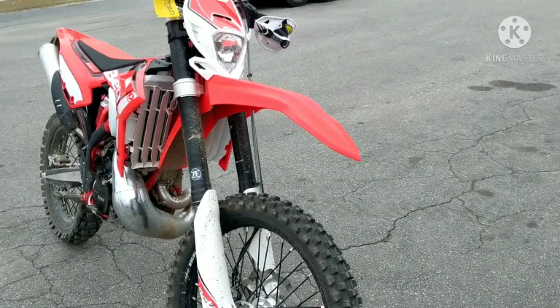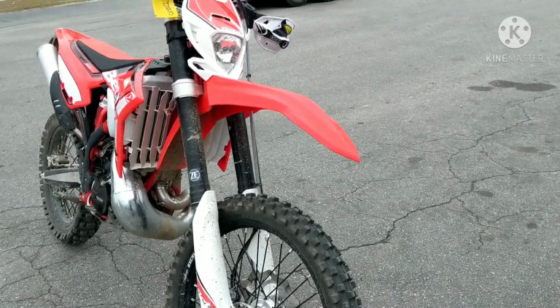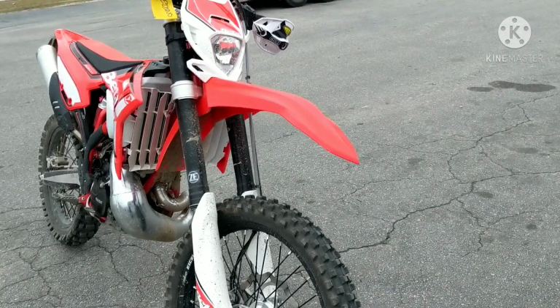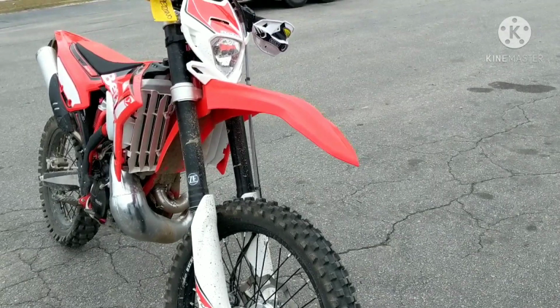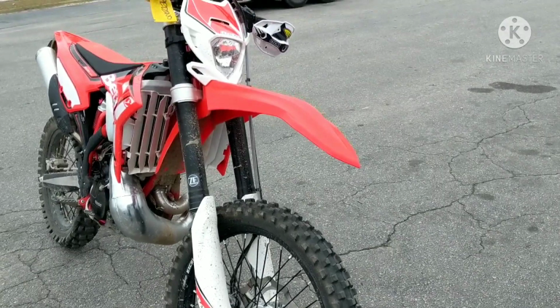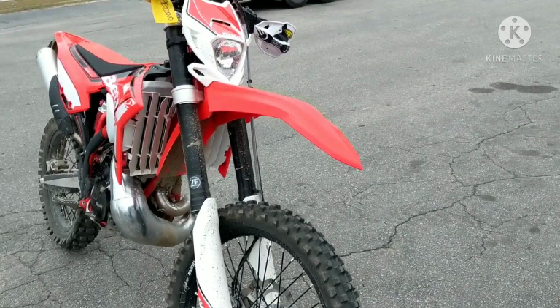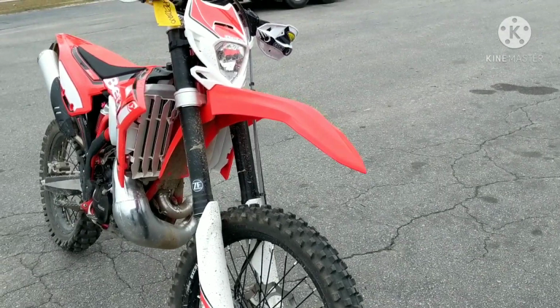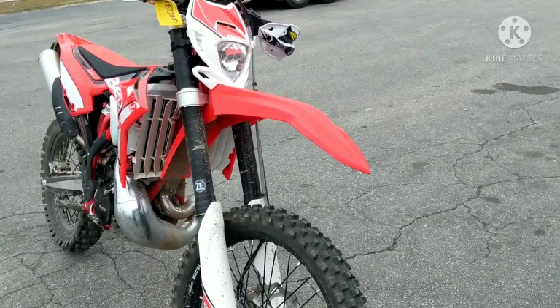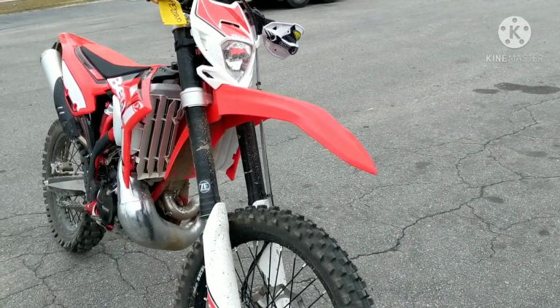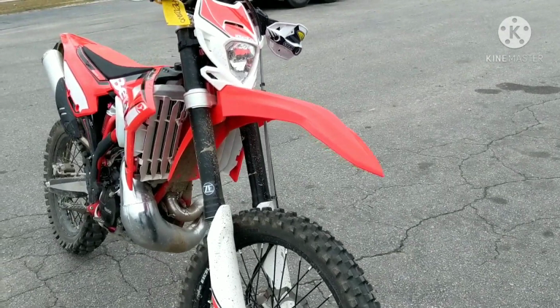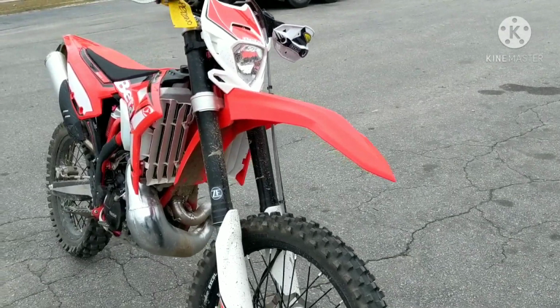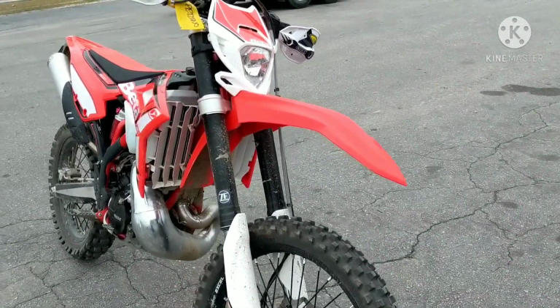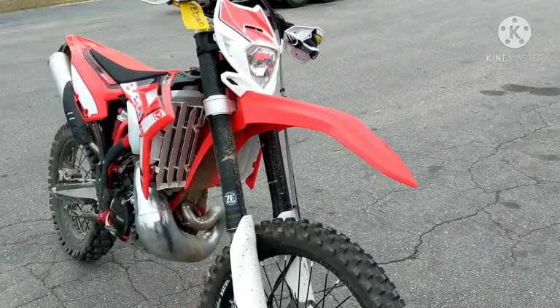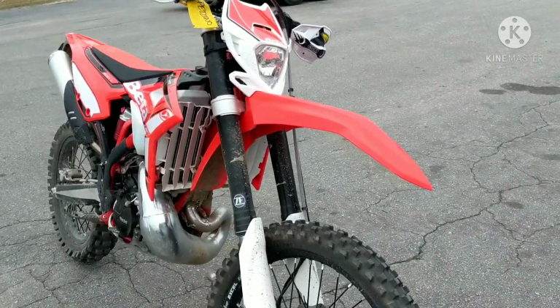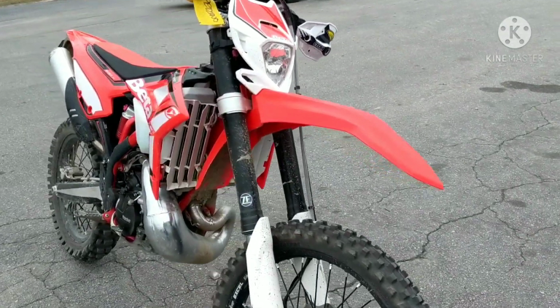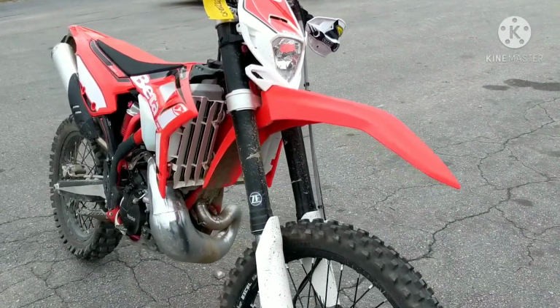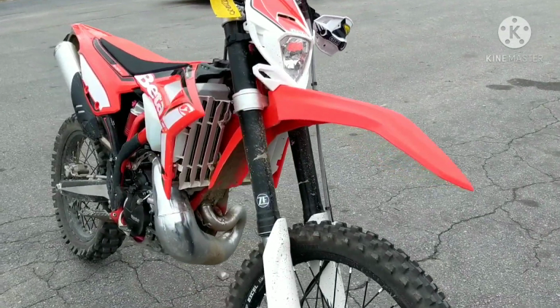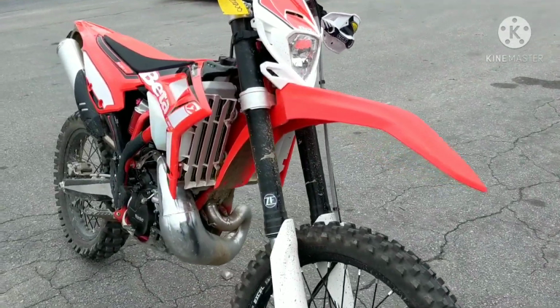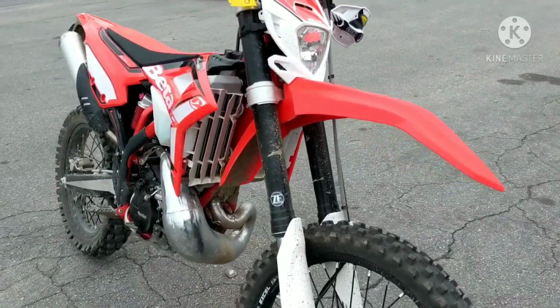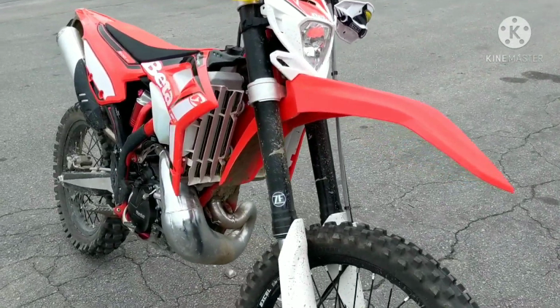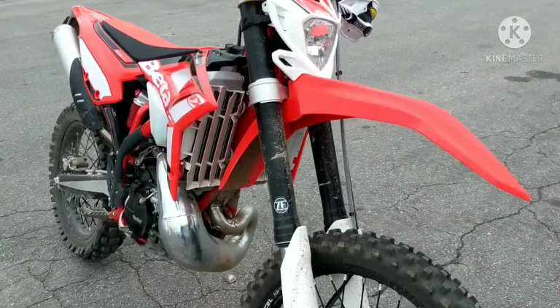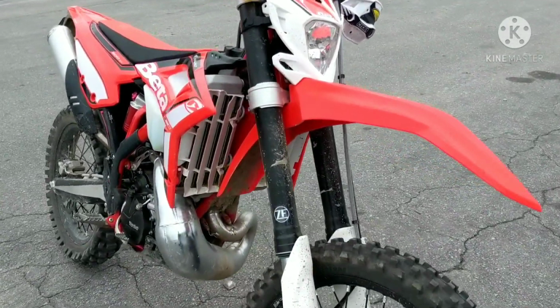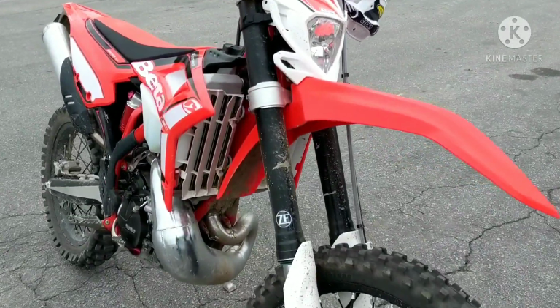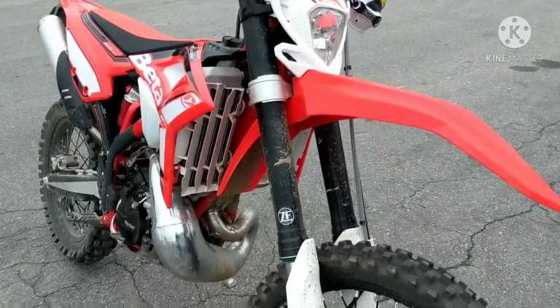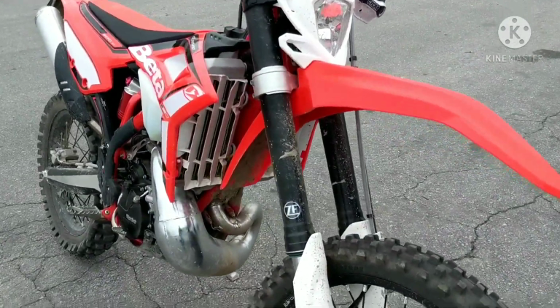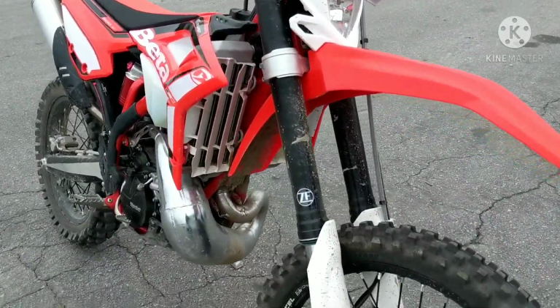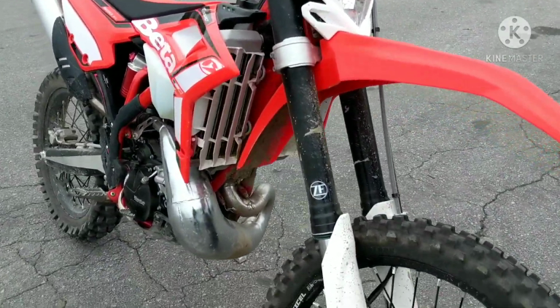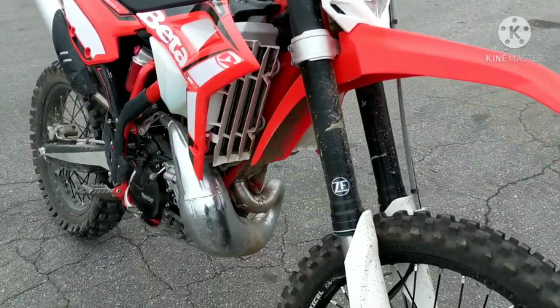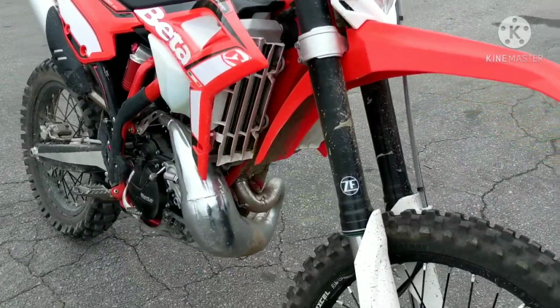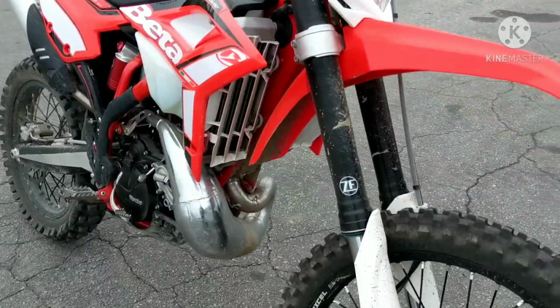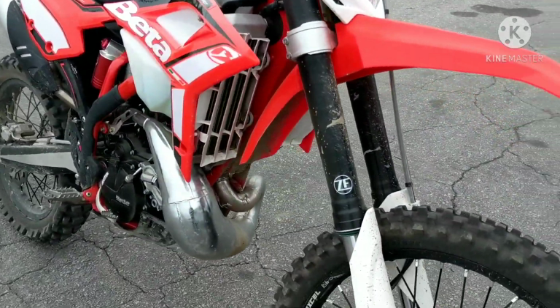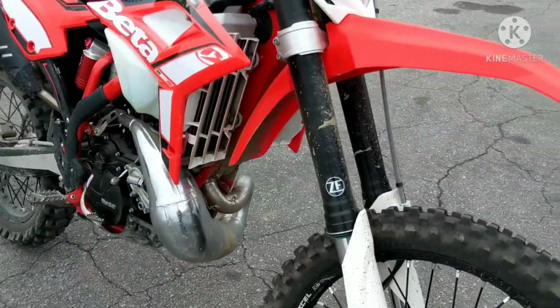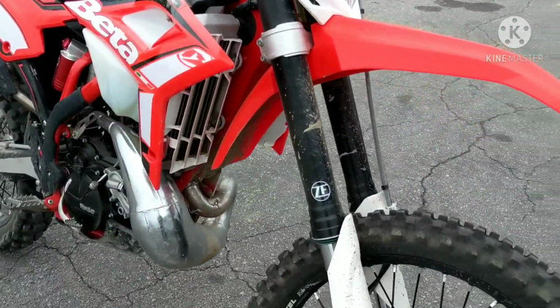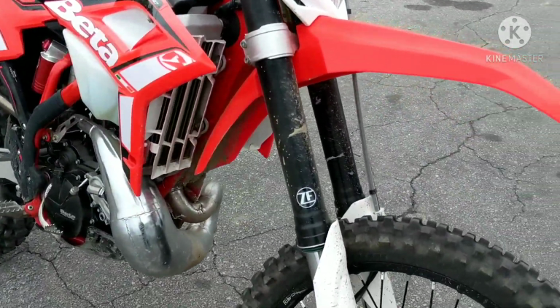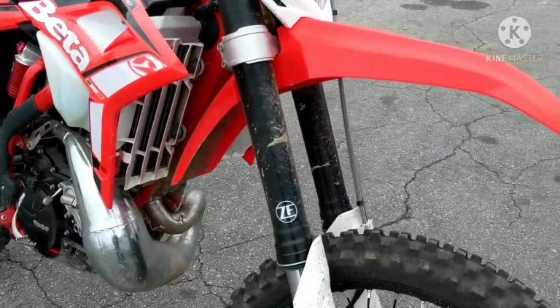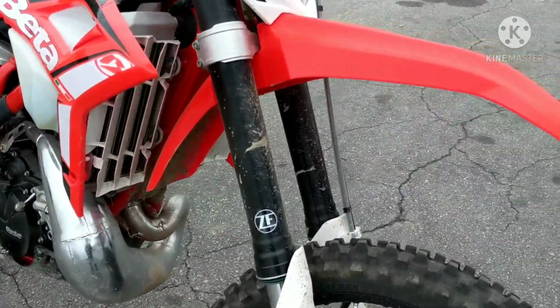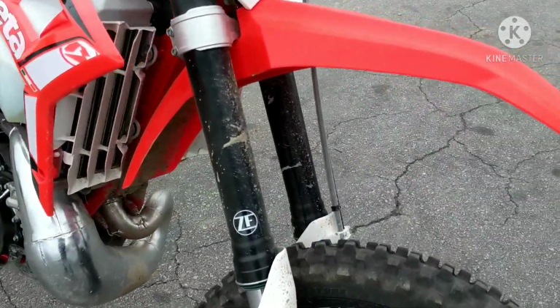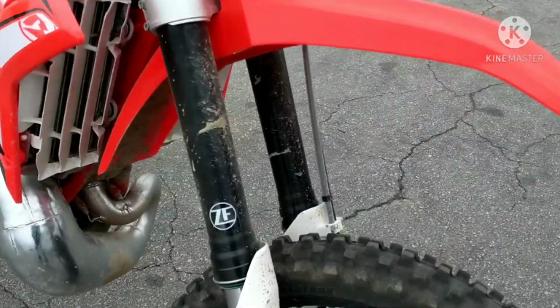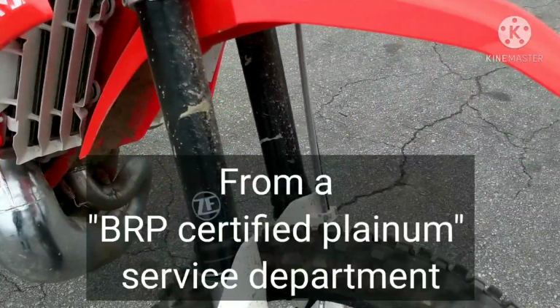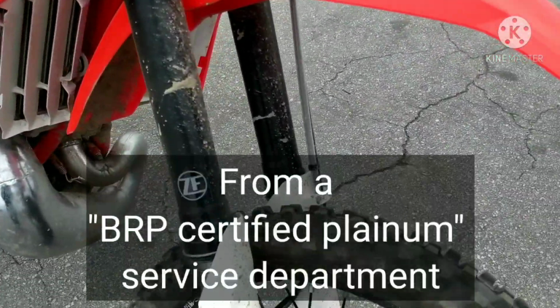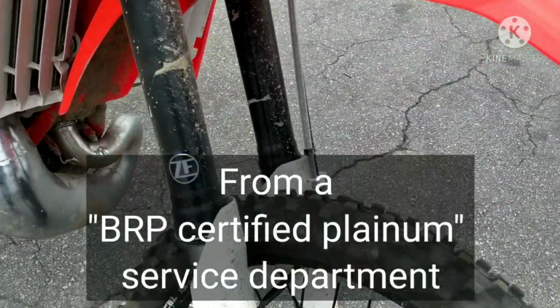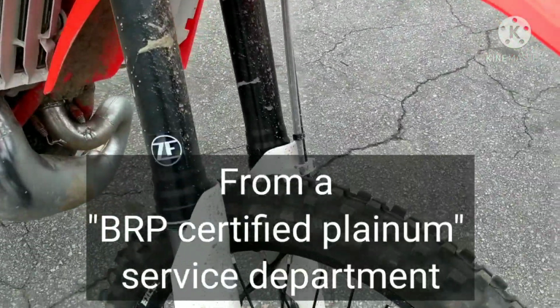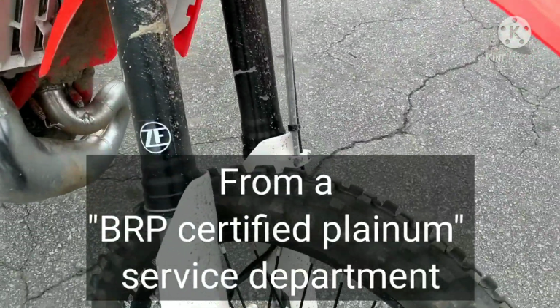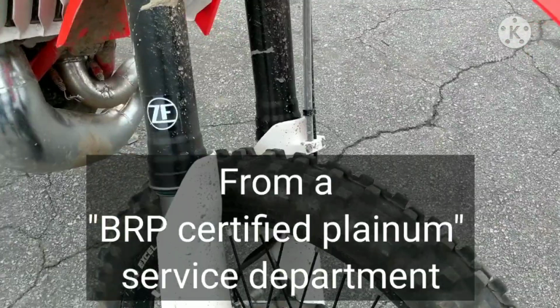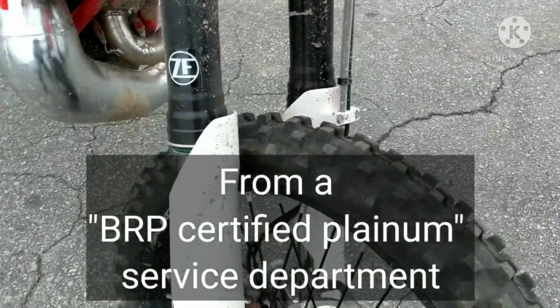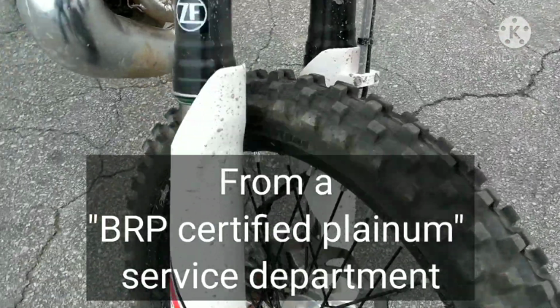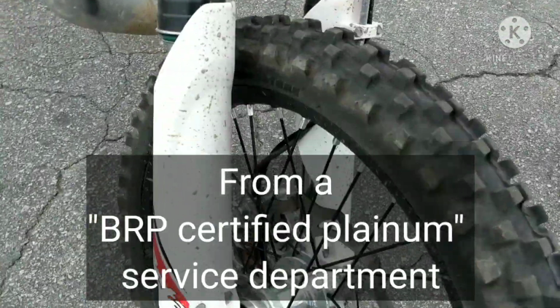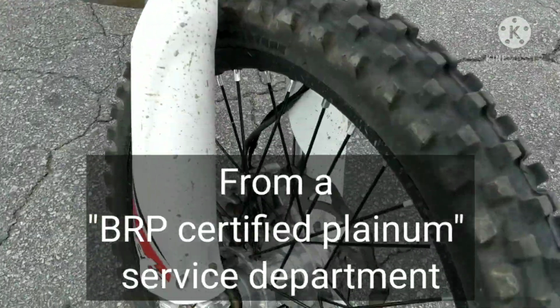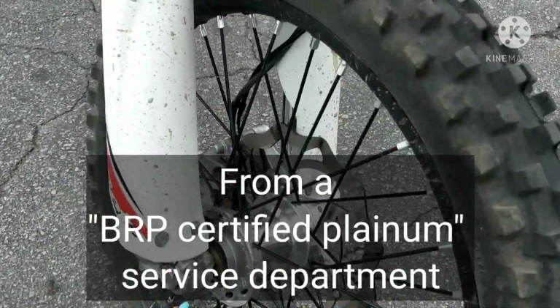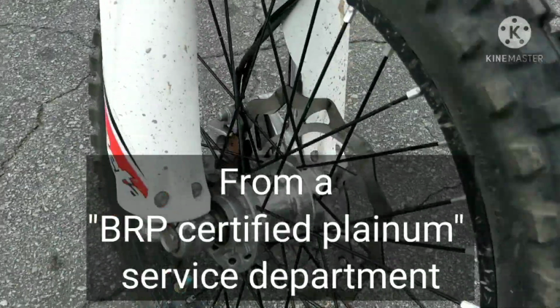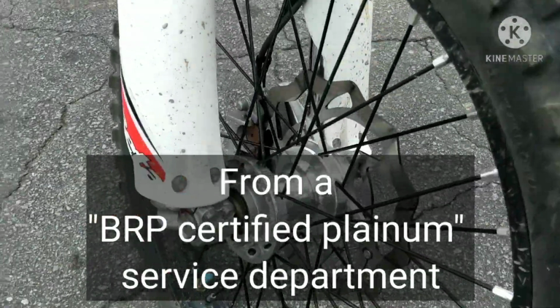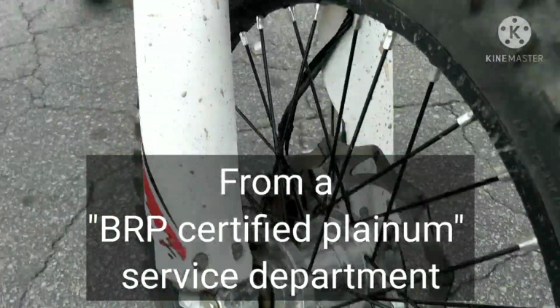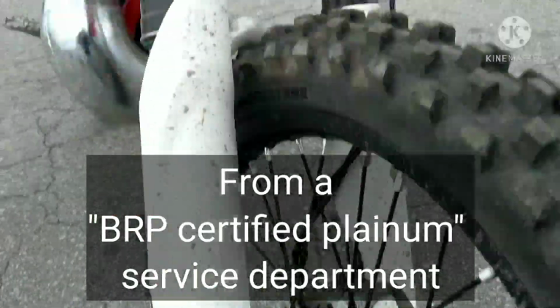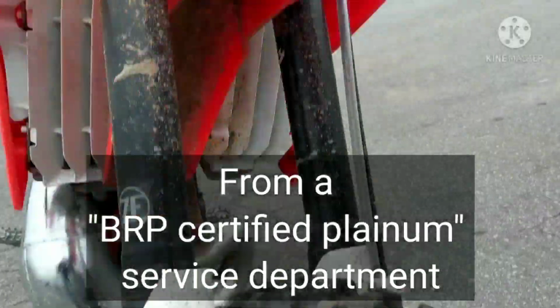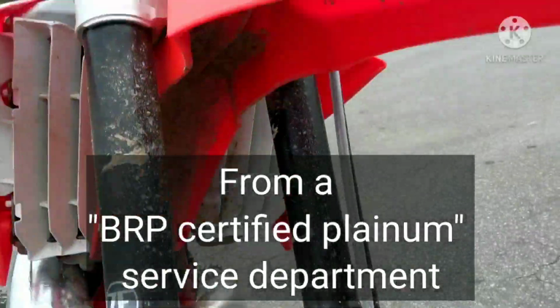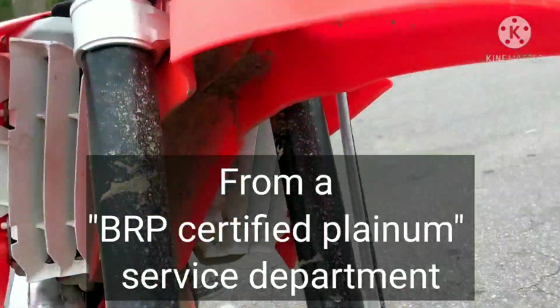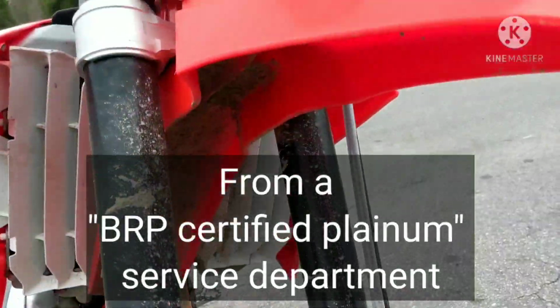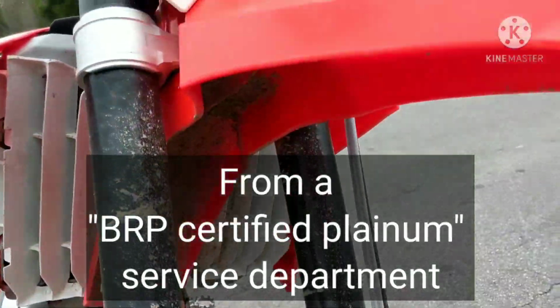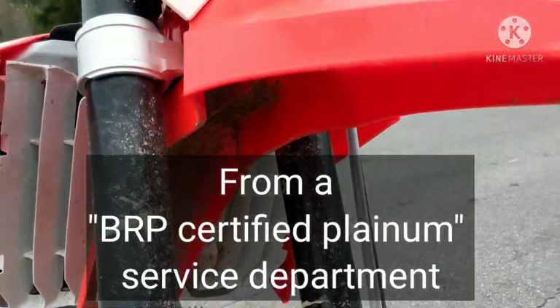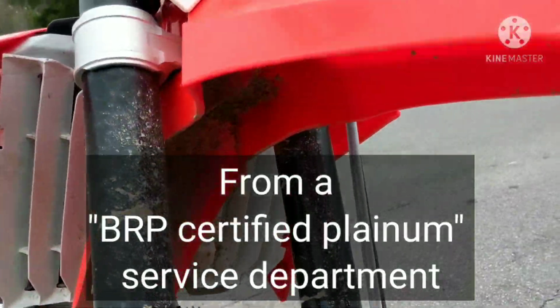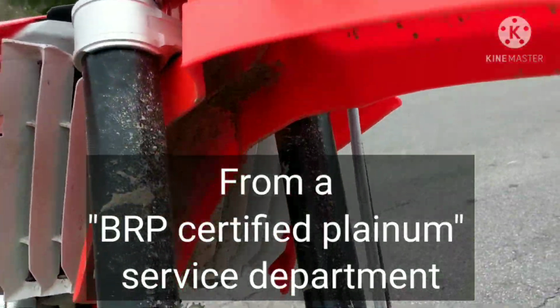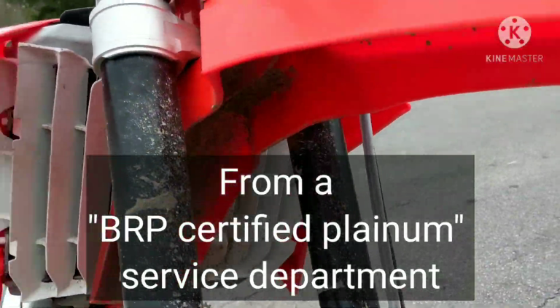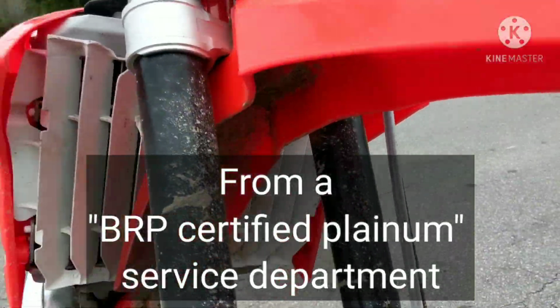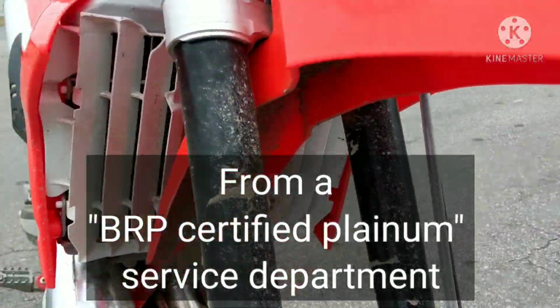Alright guys, here it is — picking it up. Nothing like dropping off a clean bike and picking up a dirty one. I've never seen that. But whatever.